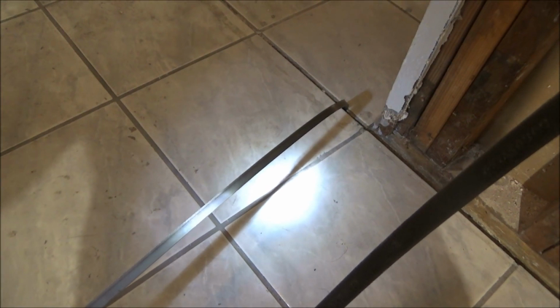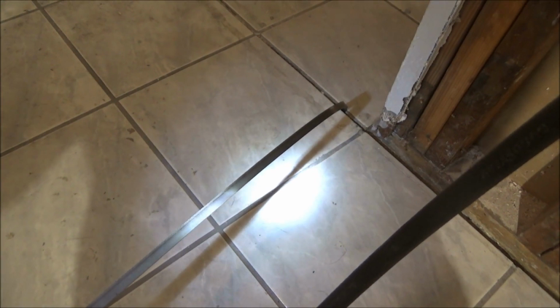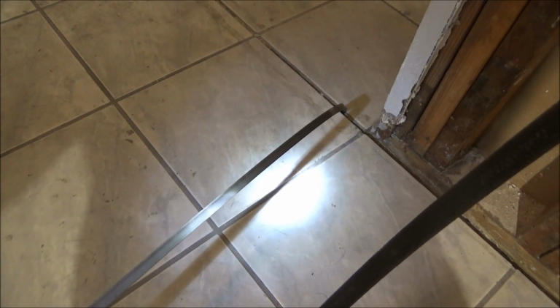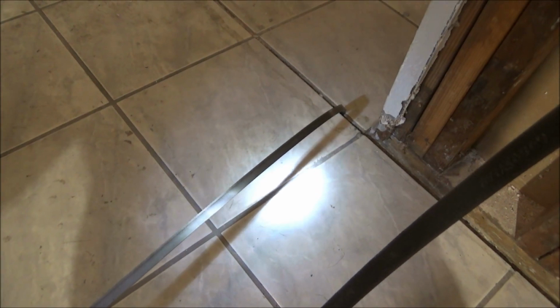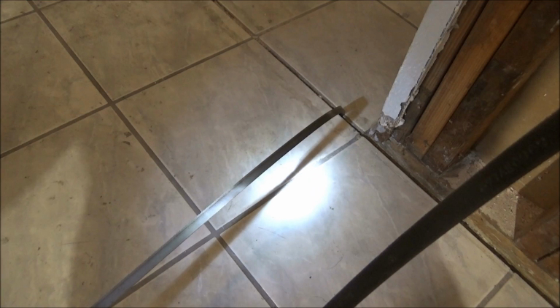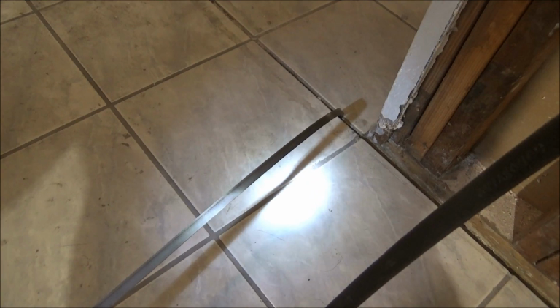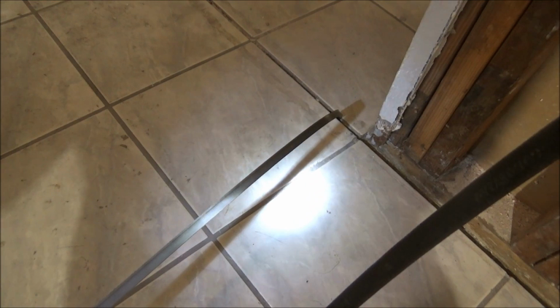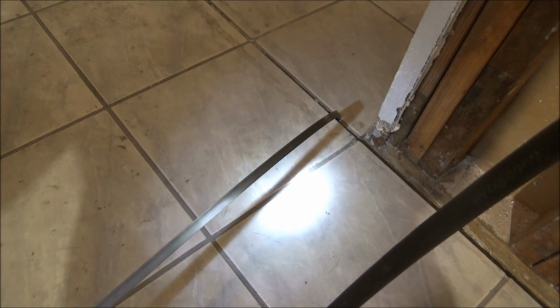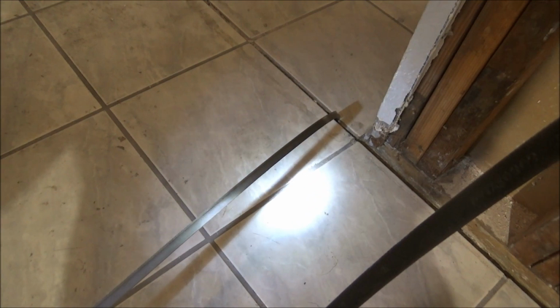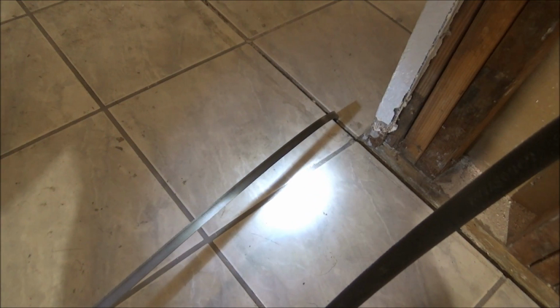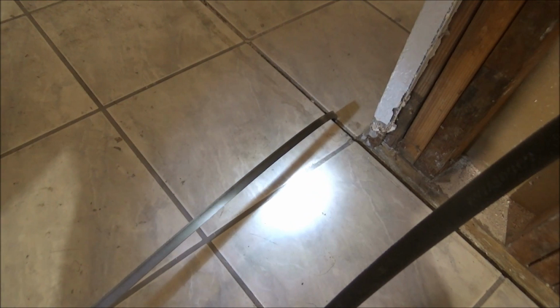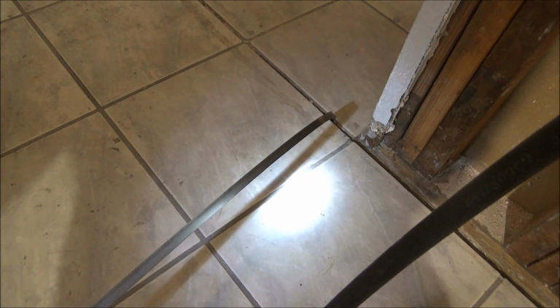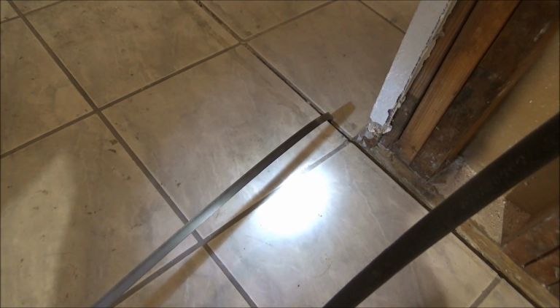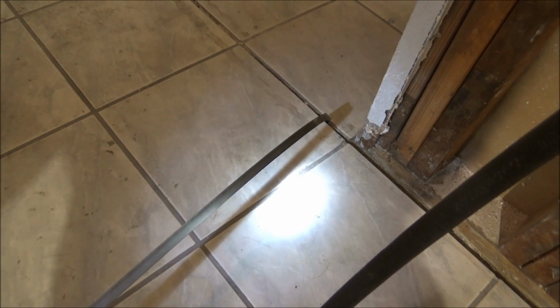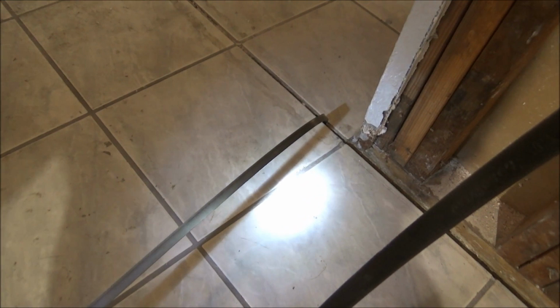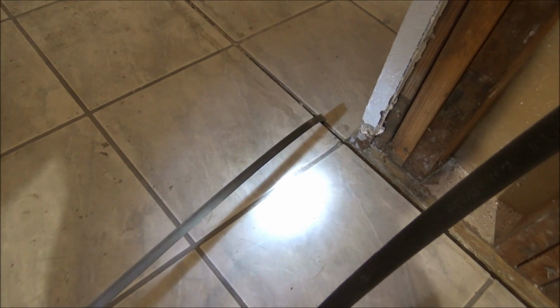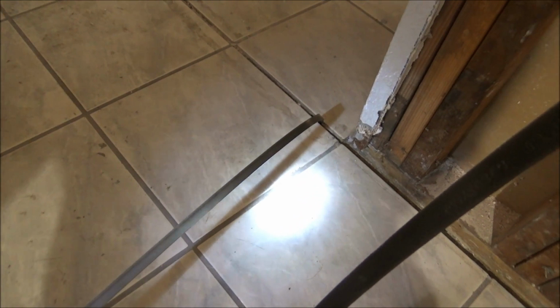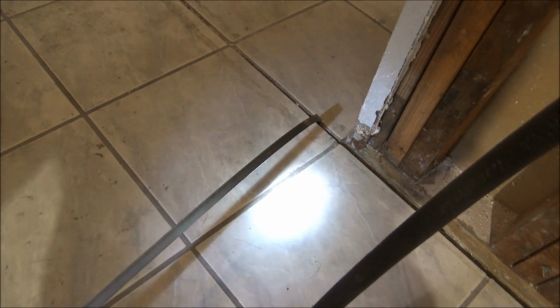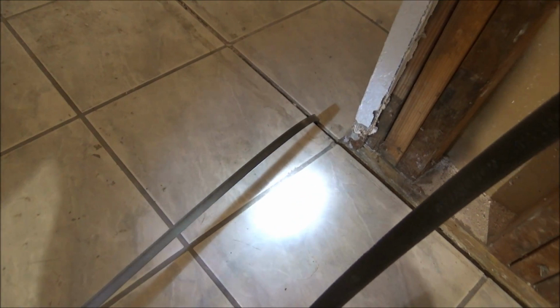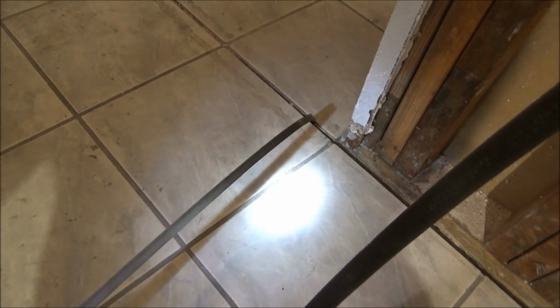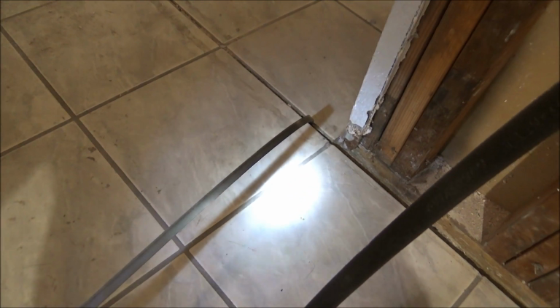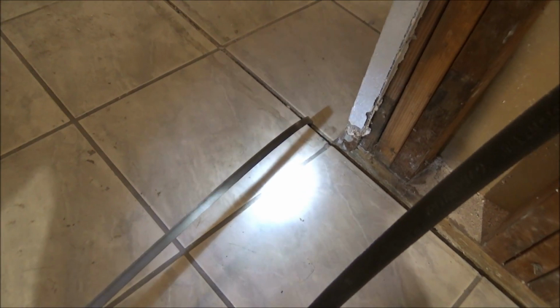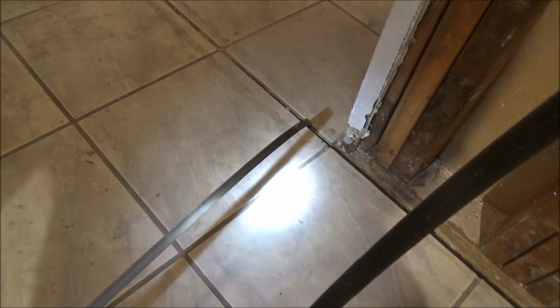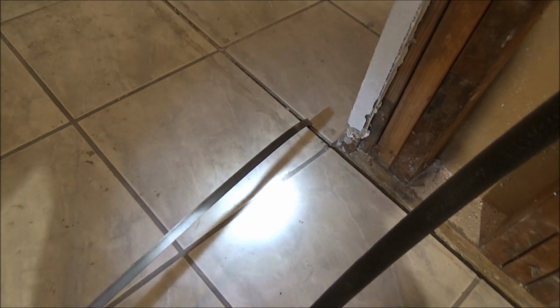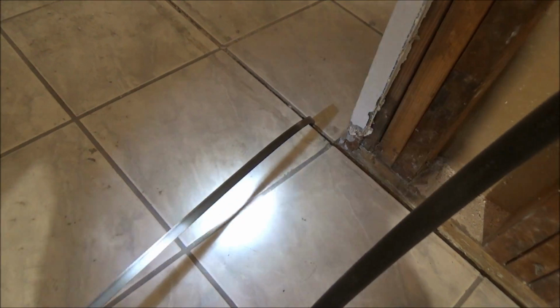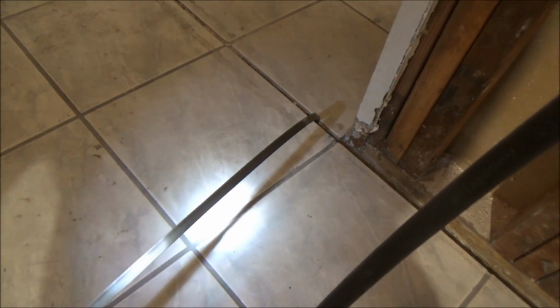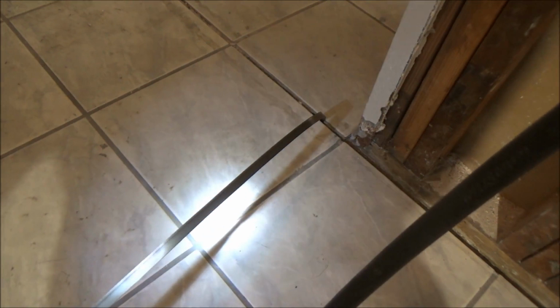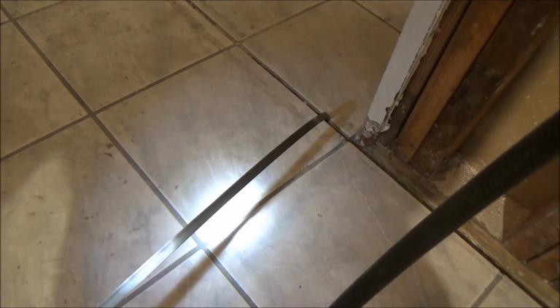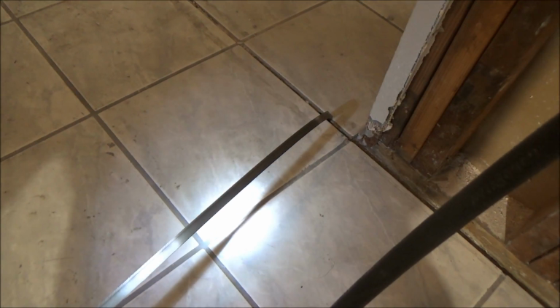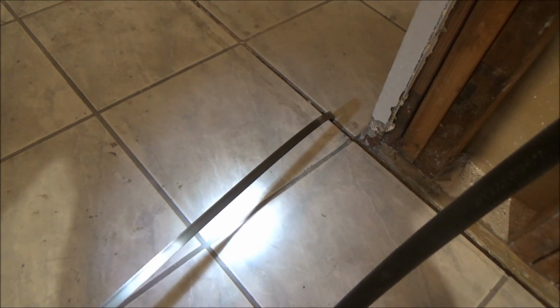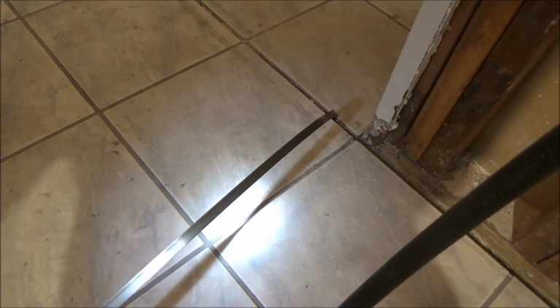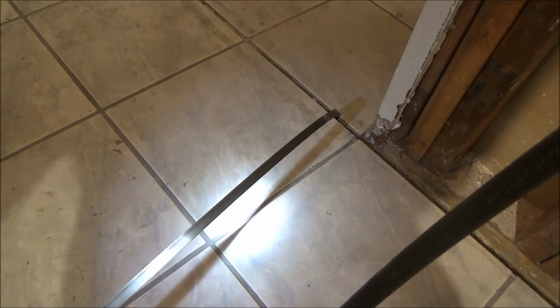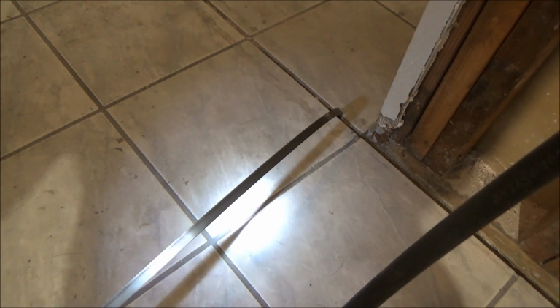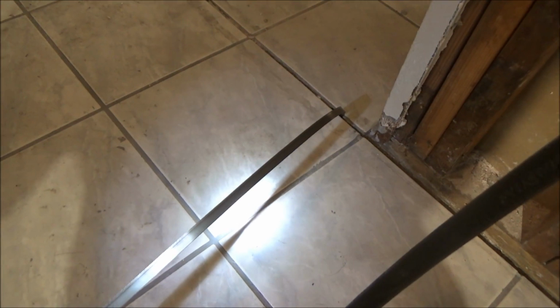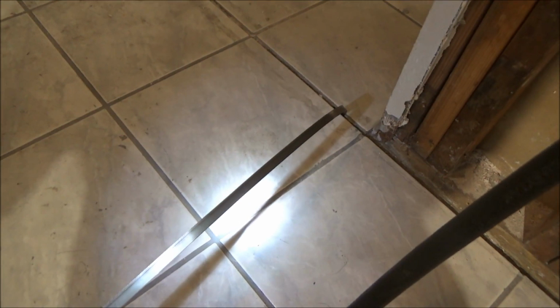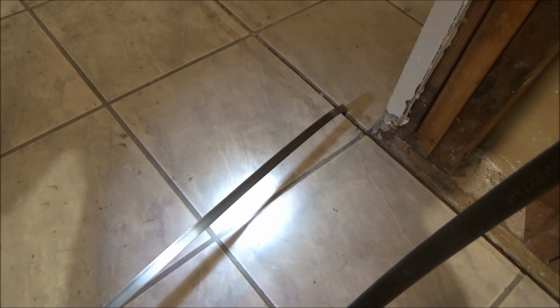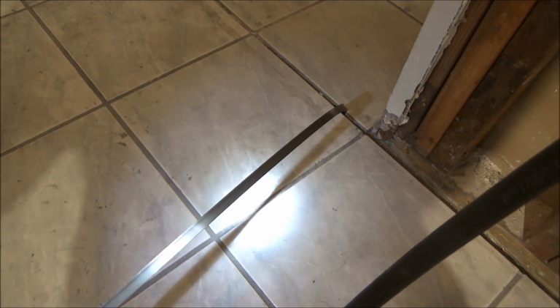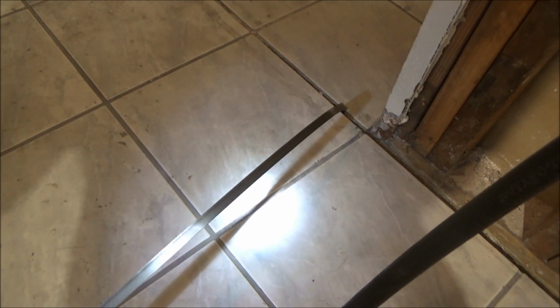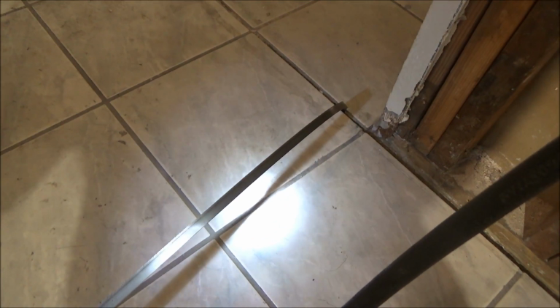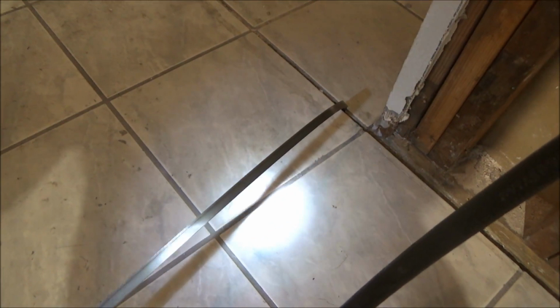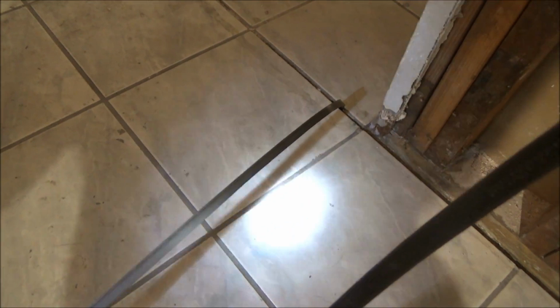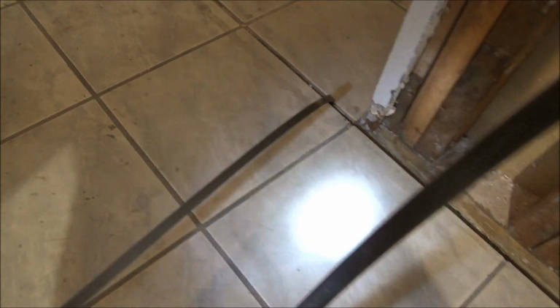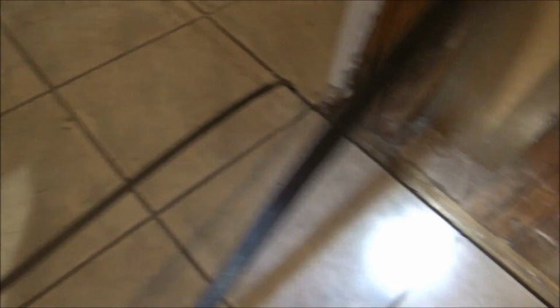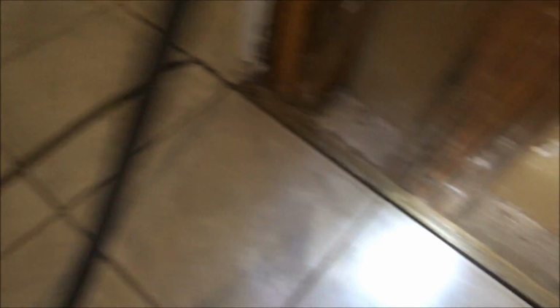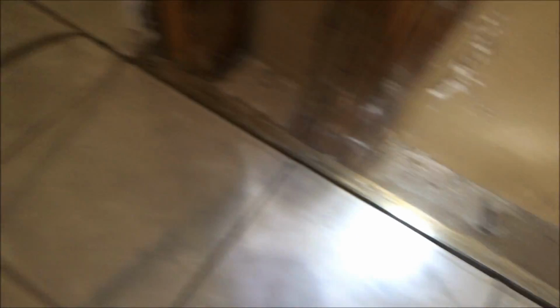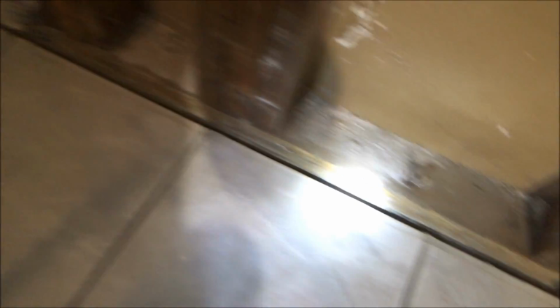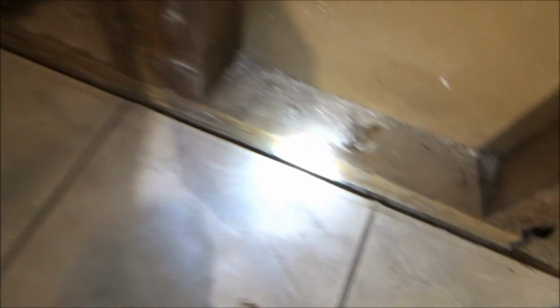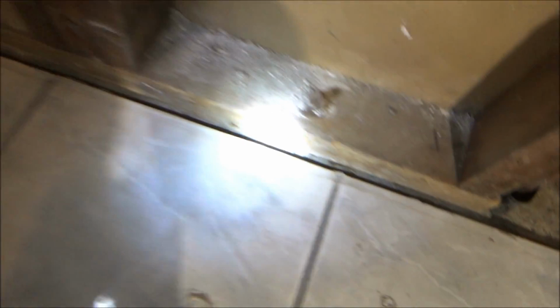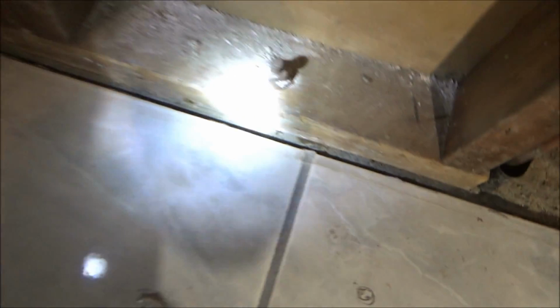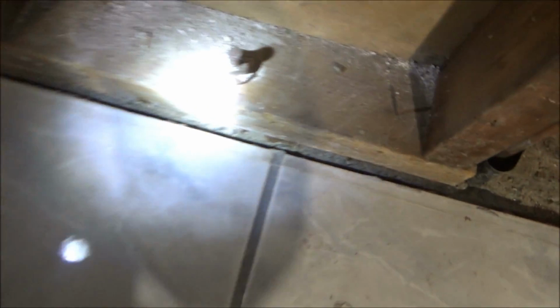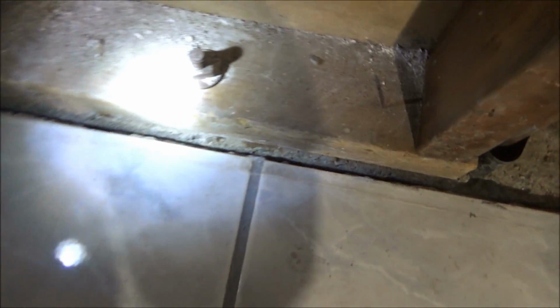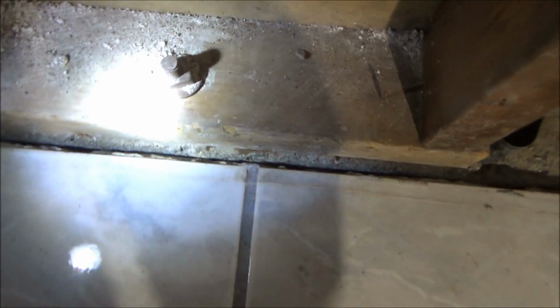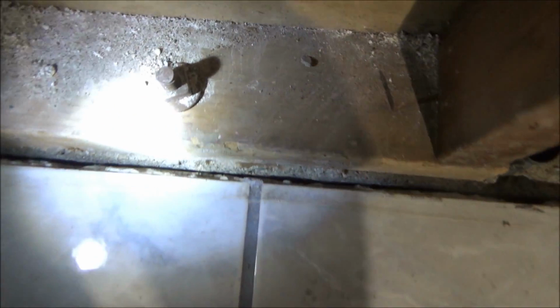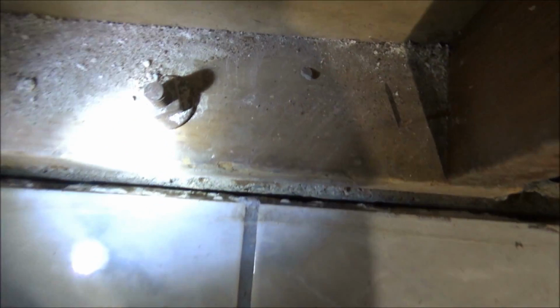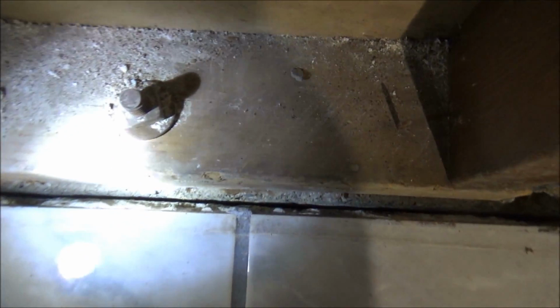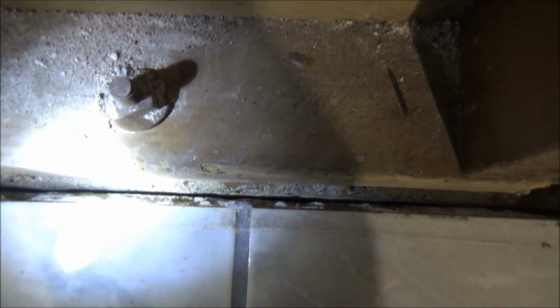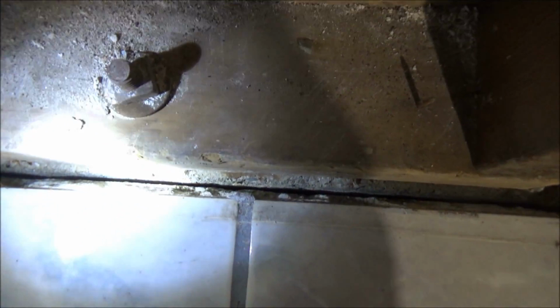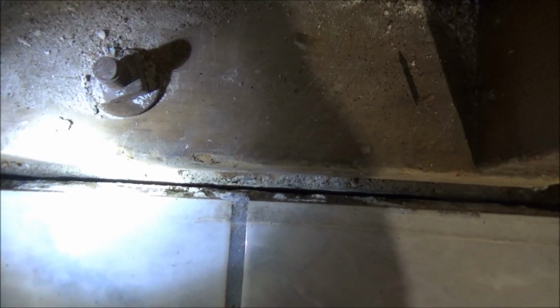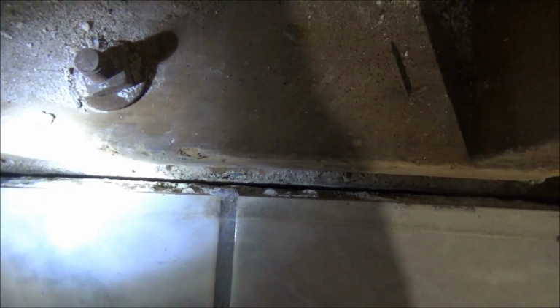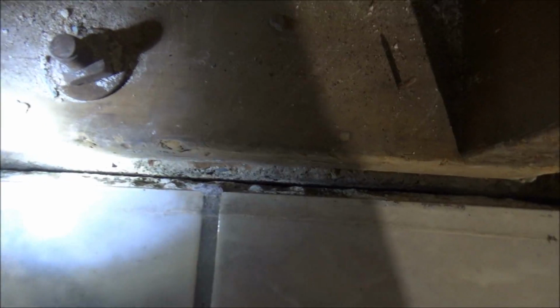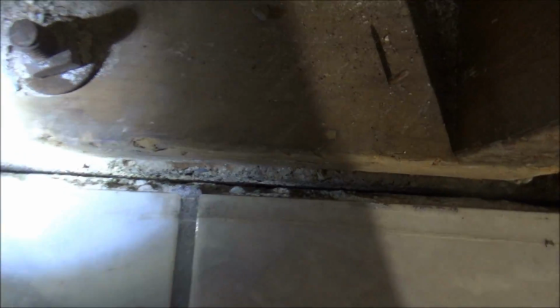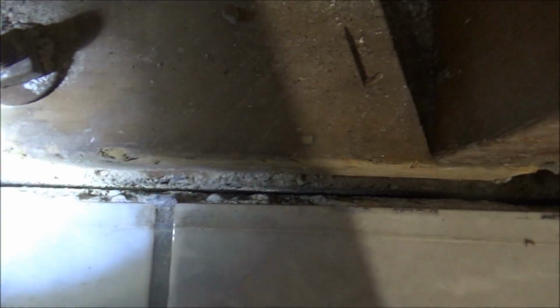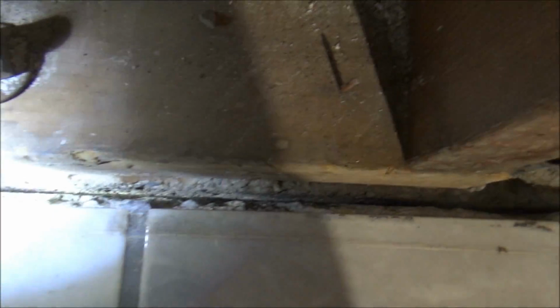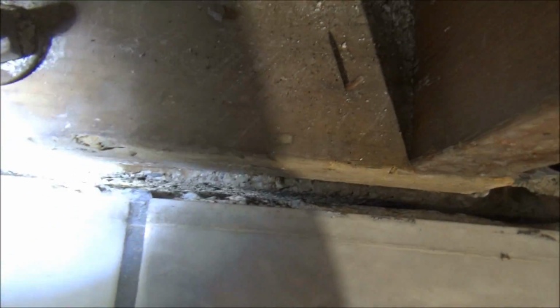What I've been doing to clean this crack out is shoving a broken bandsaw blade down in there, and it's done pretty good.